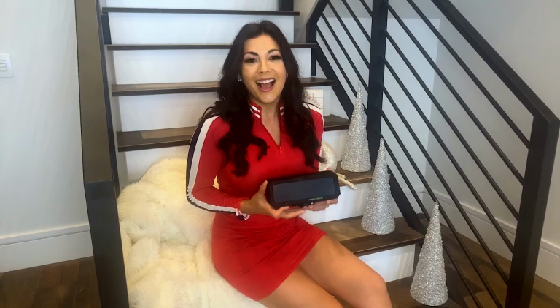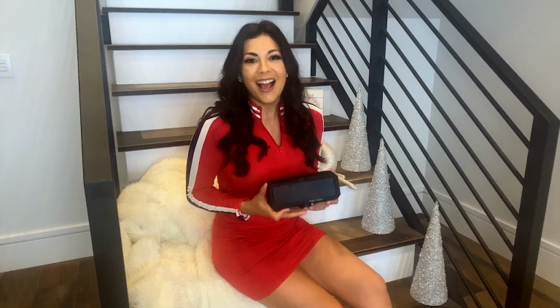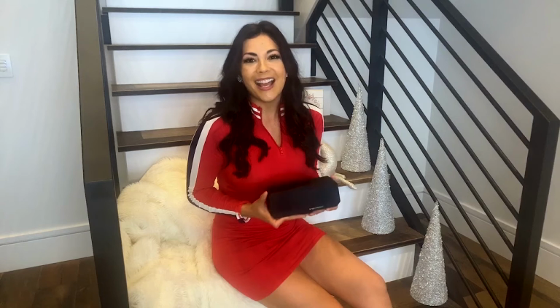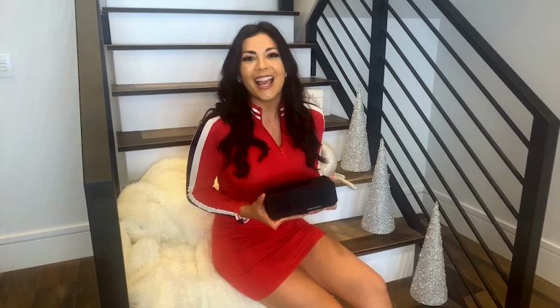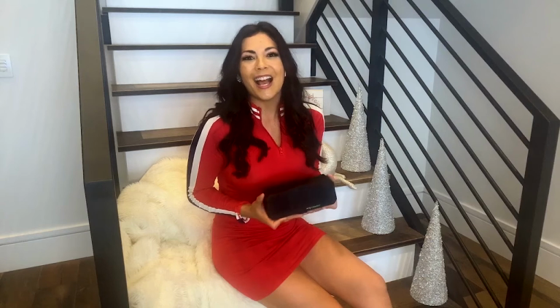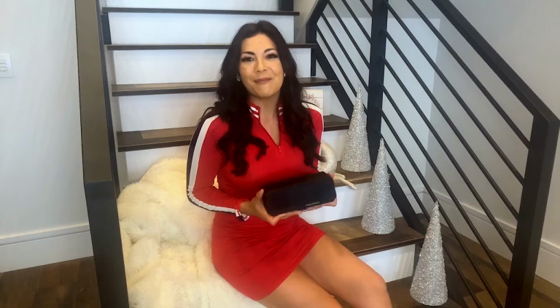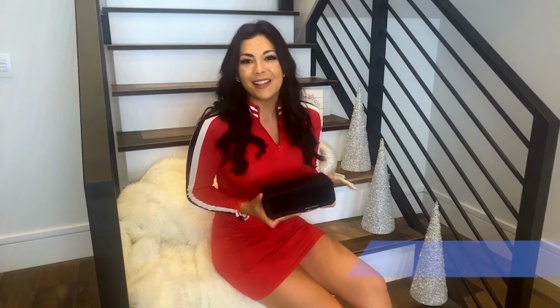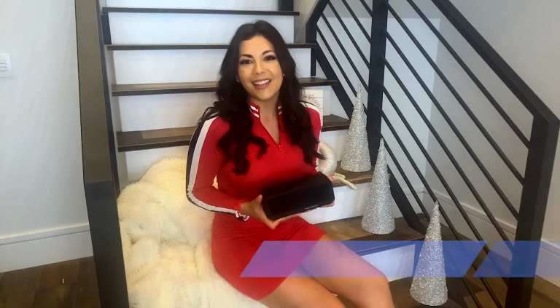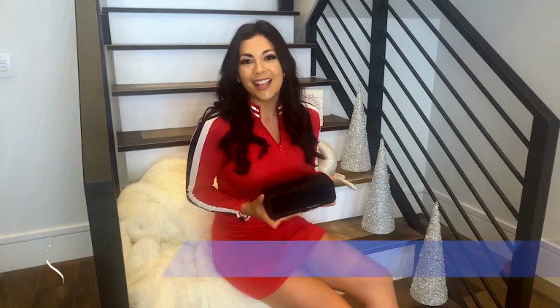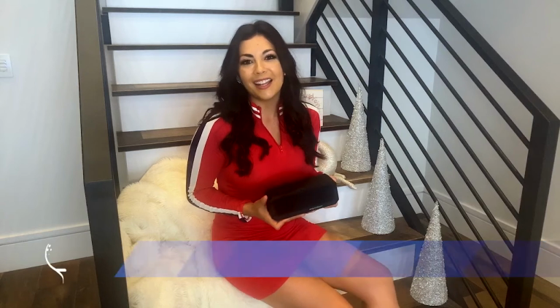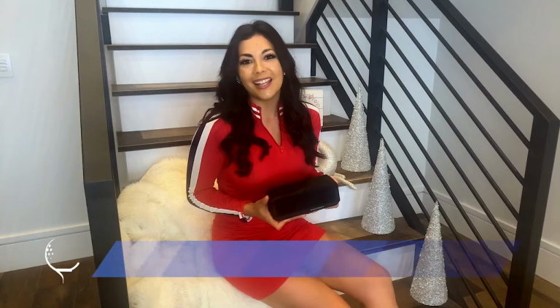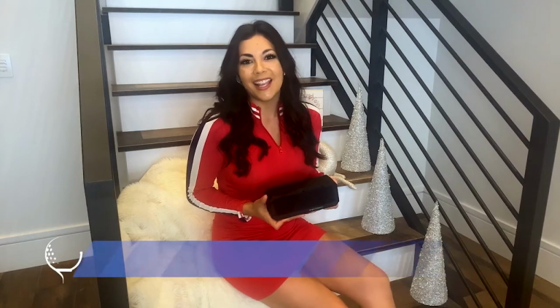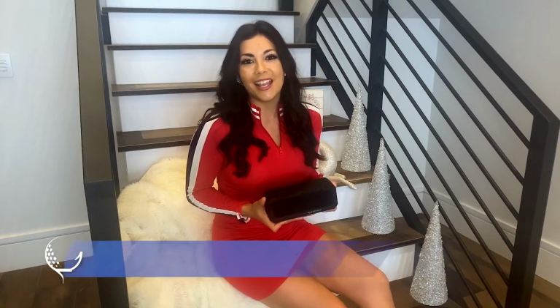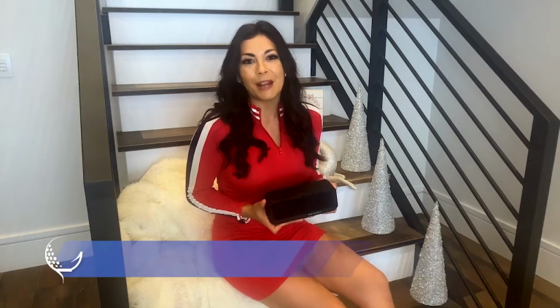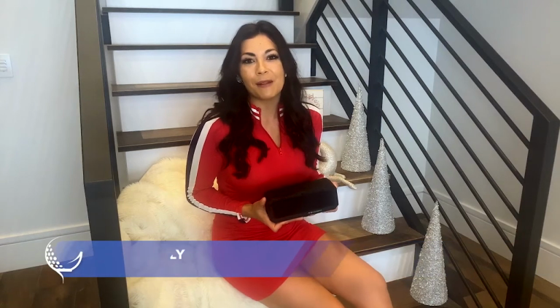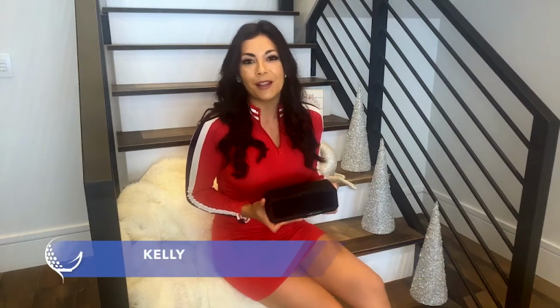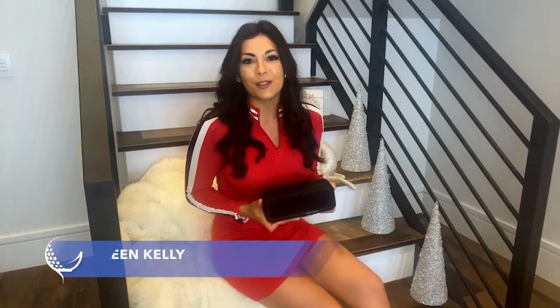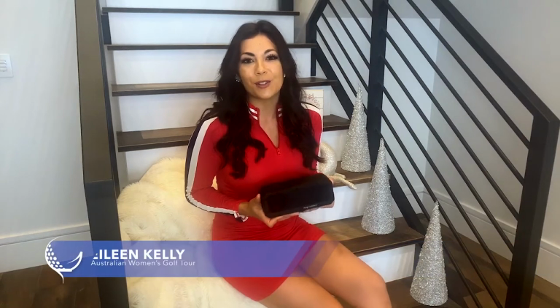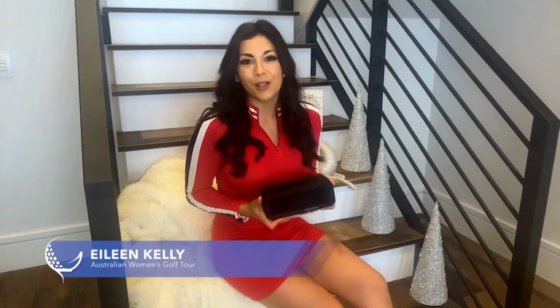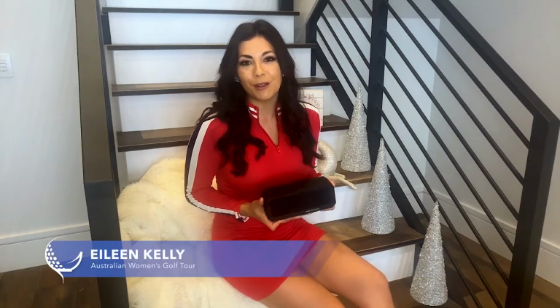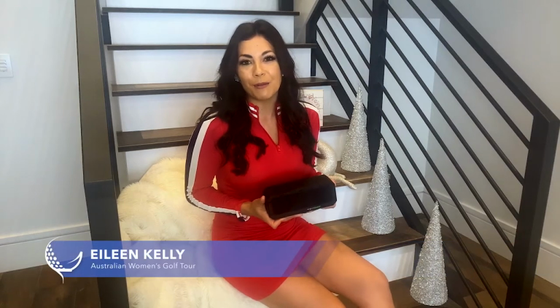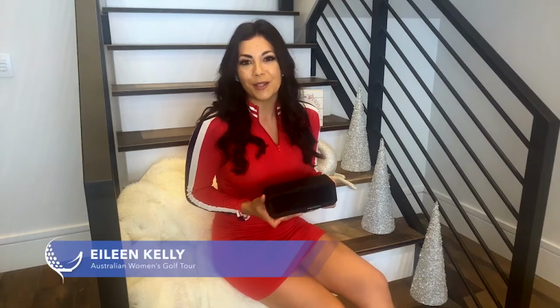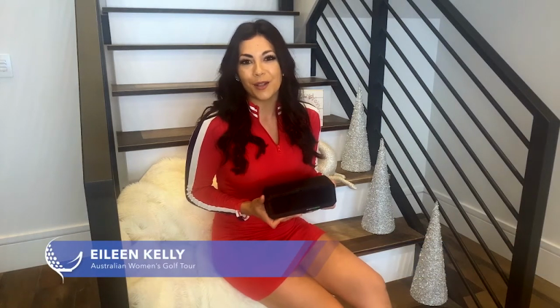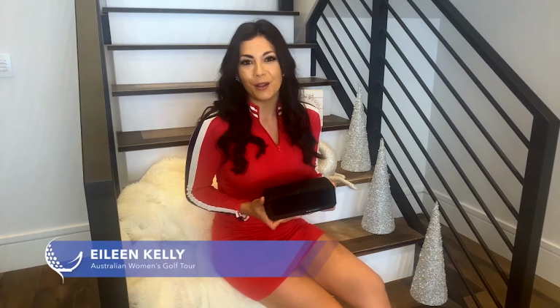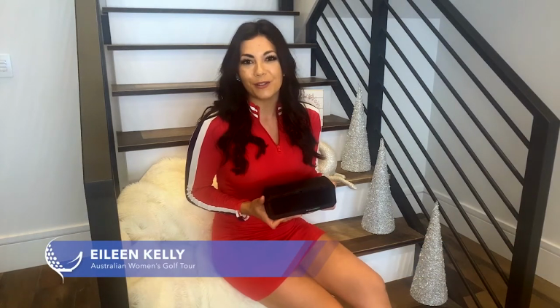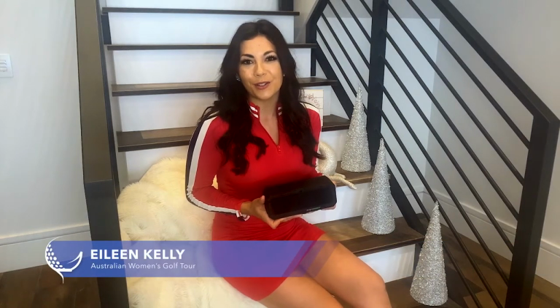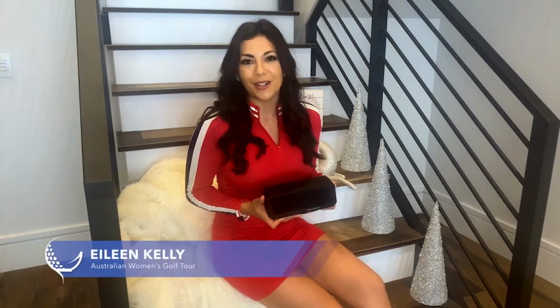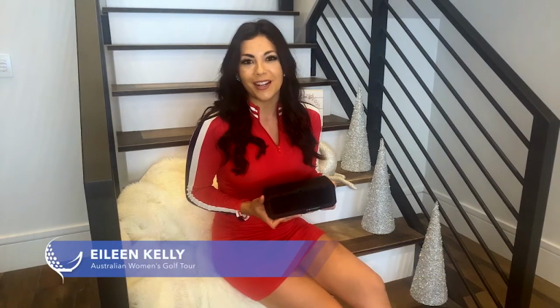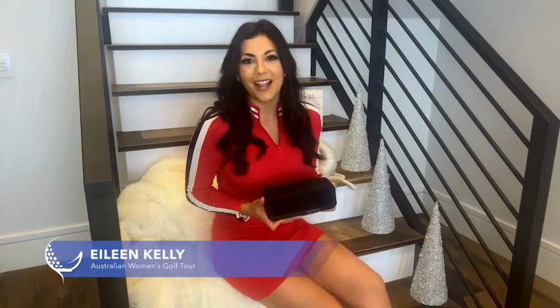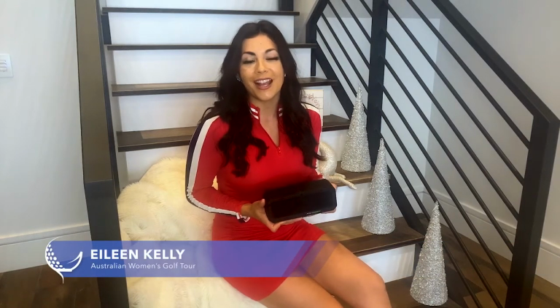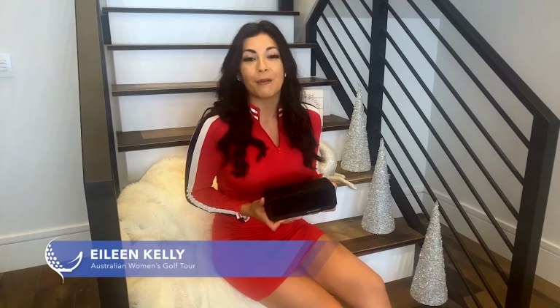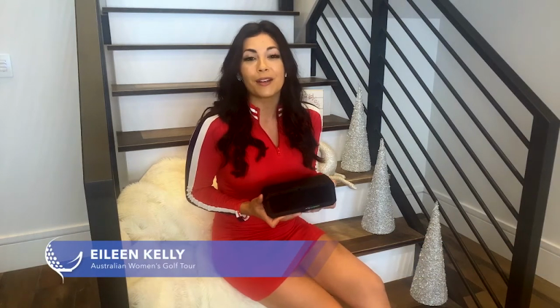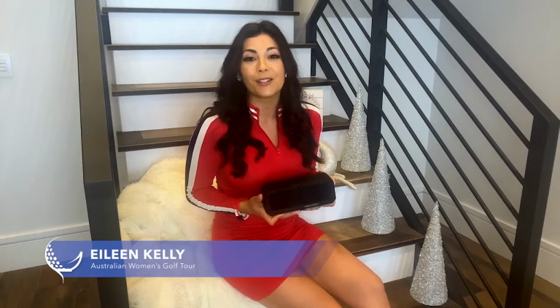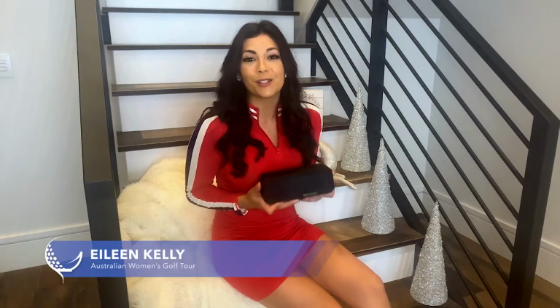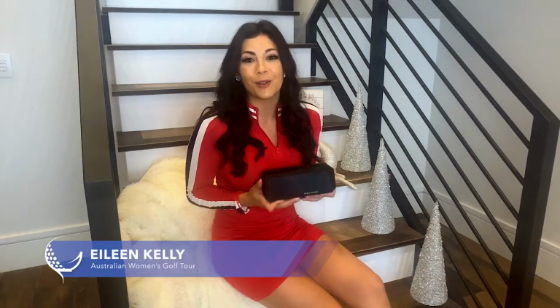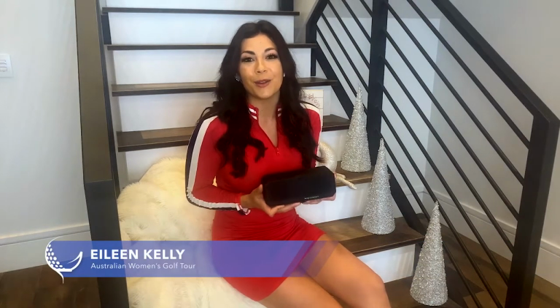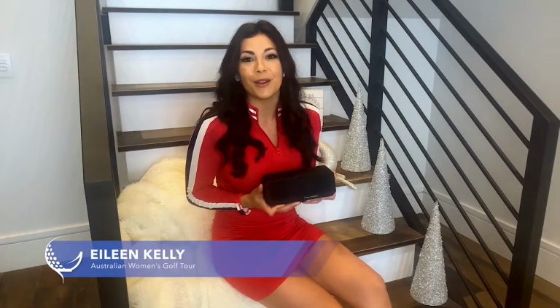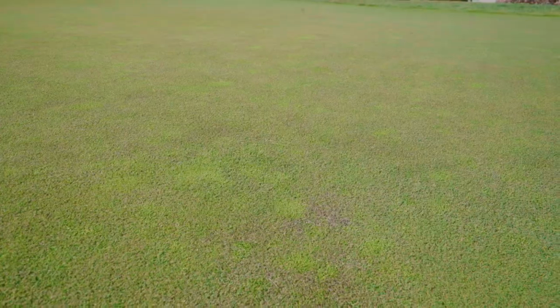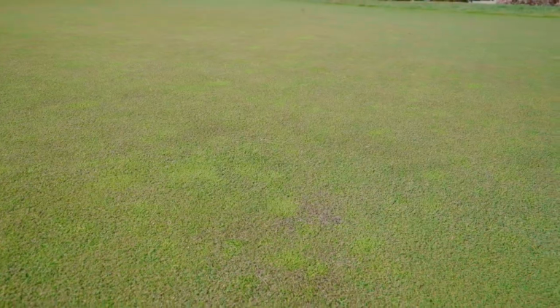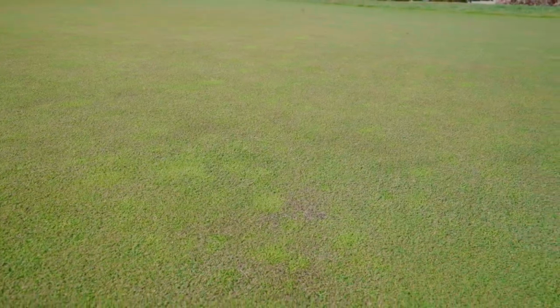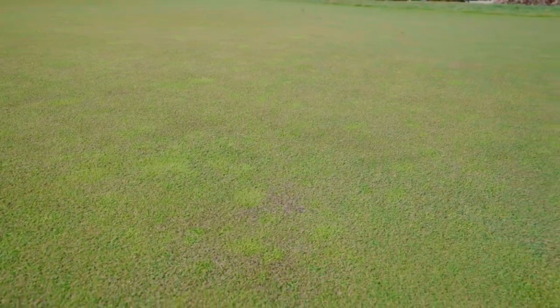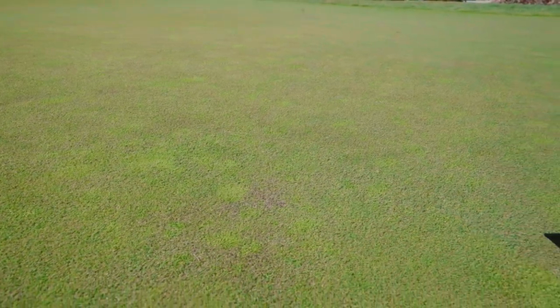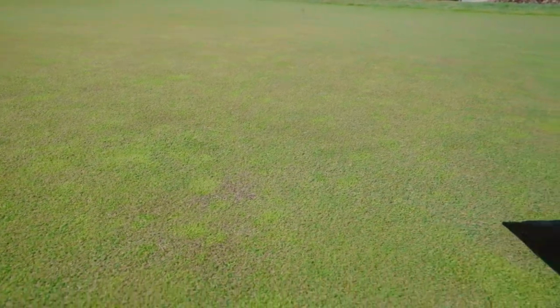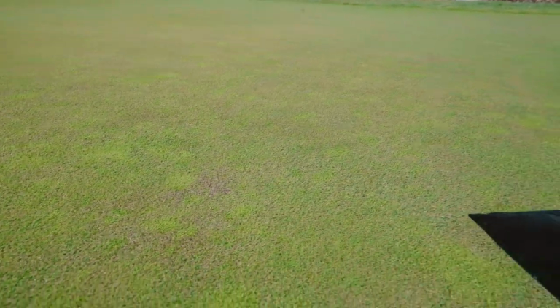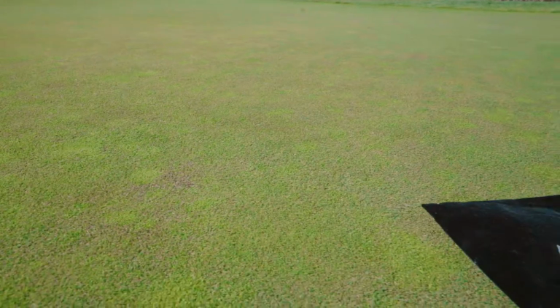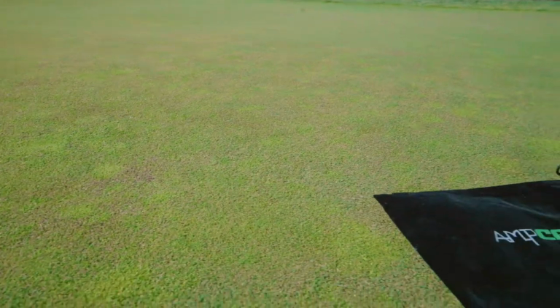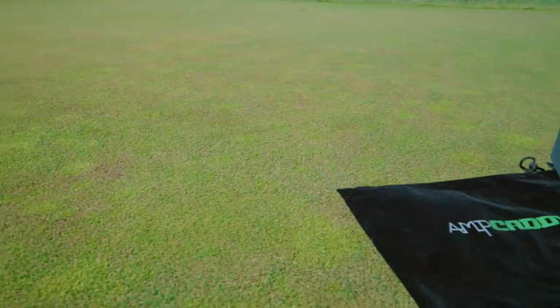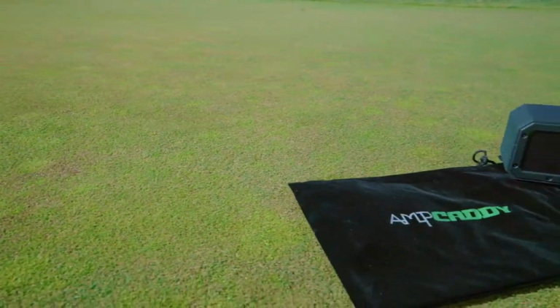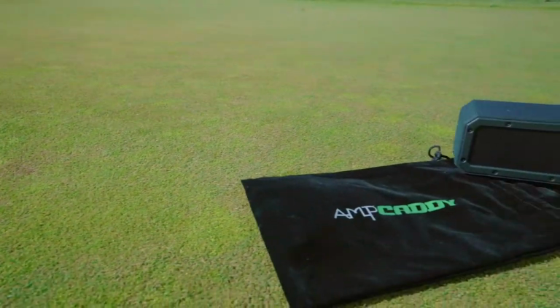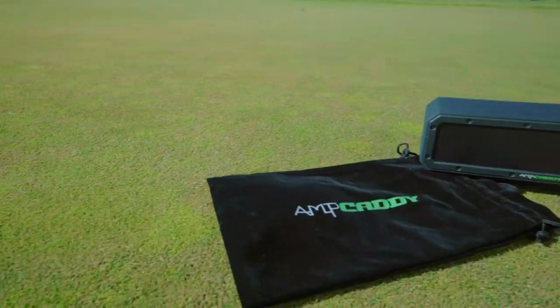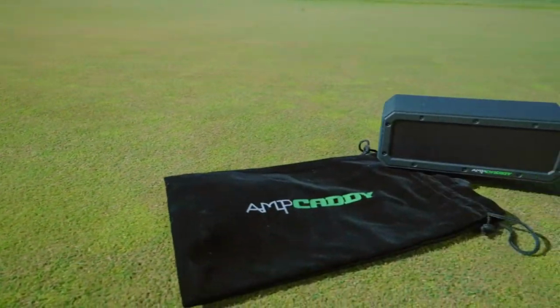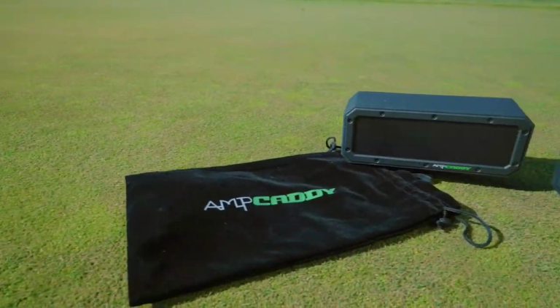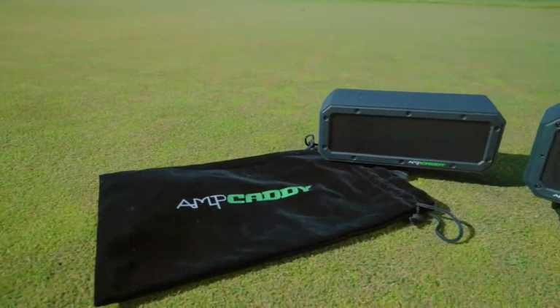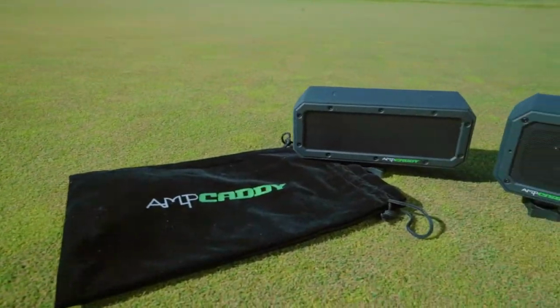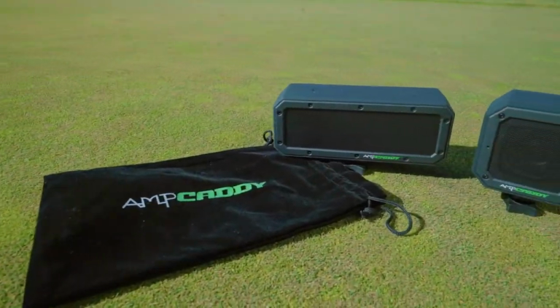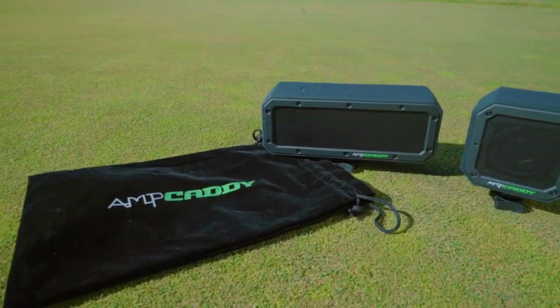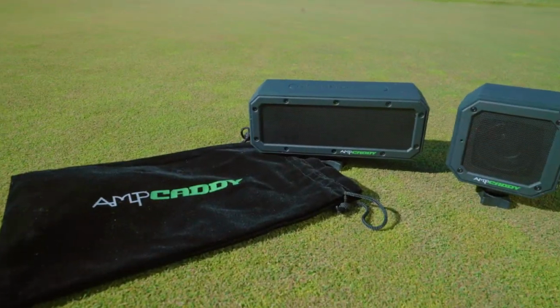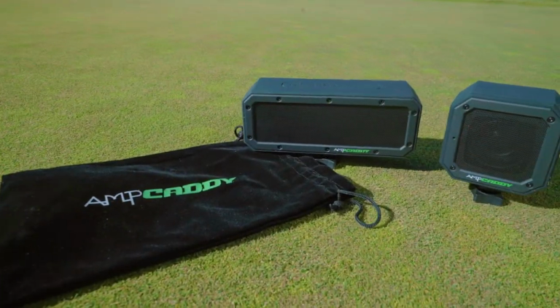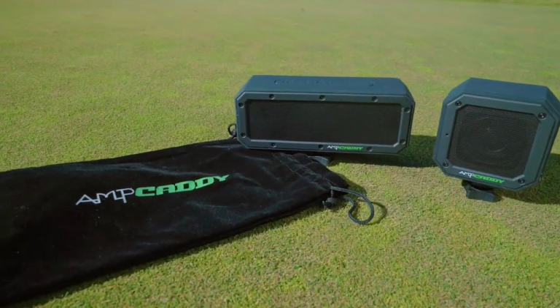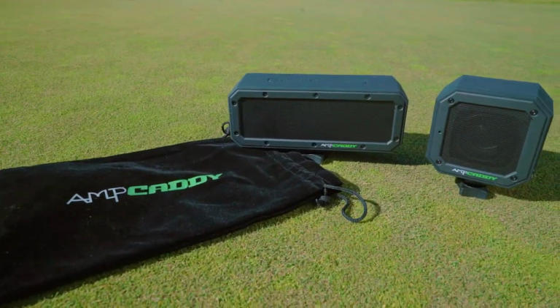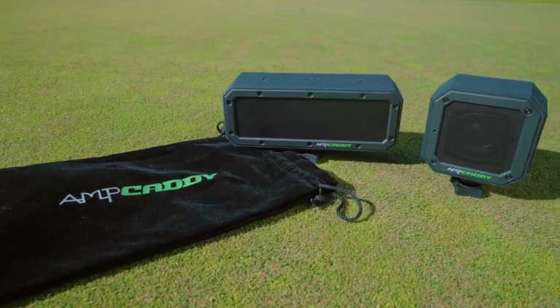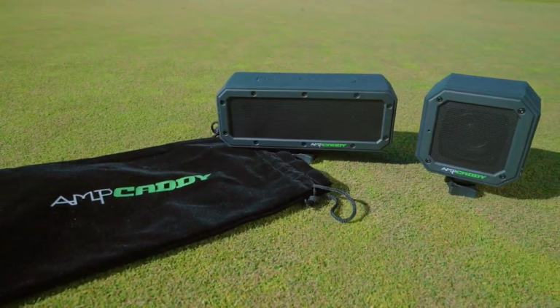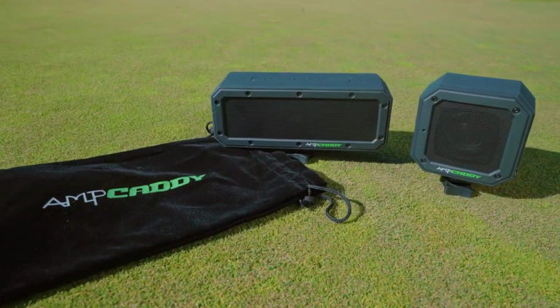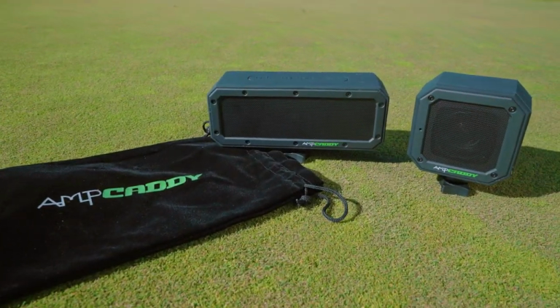Hi, I'm Eileen Kelly, and I play on the Australian Women's Golf Tour. I wanted to show you a great product that I love to use on the golf course called the Amp Caddy.